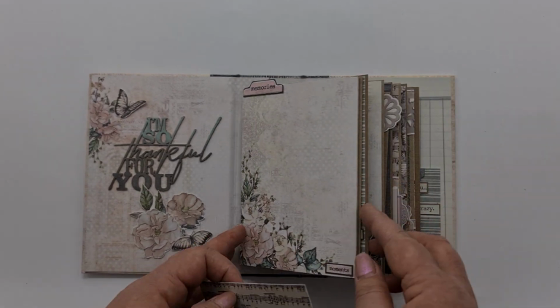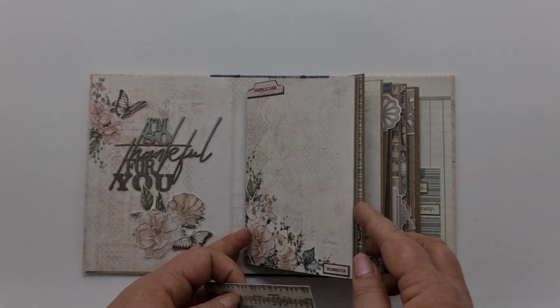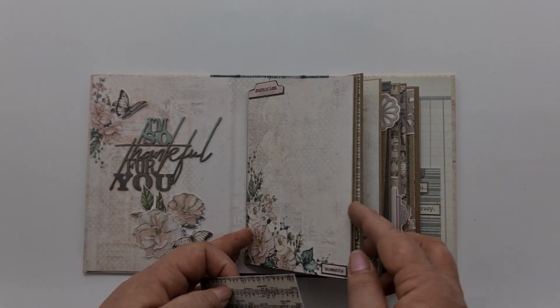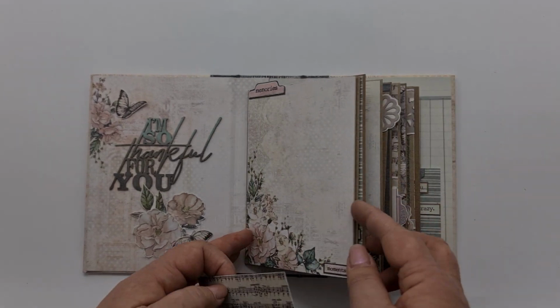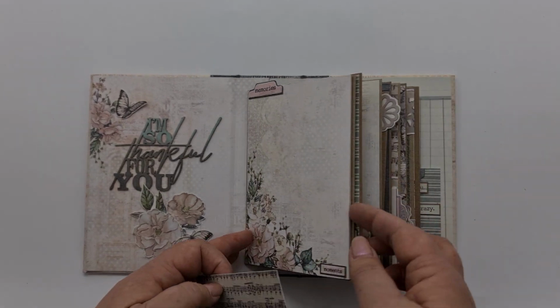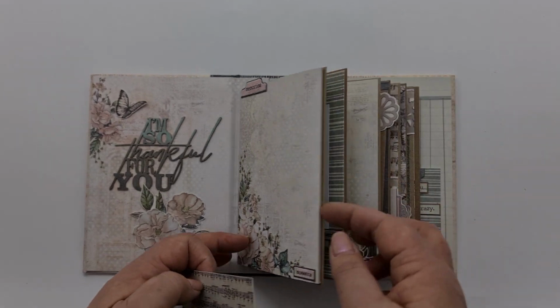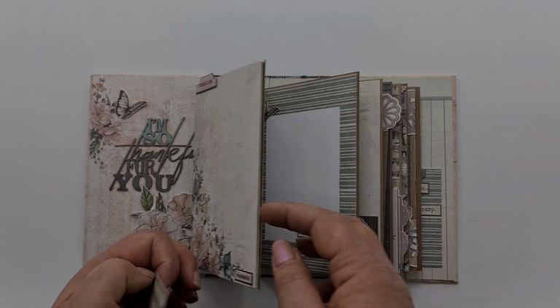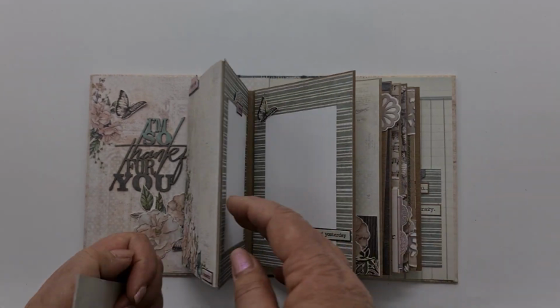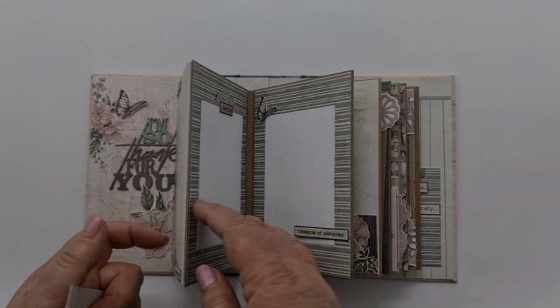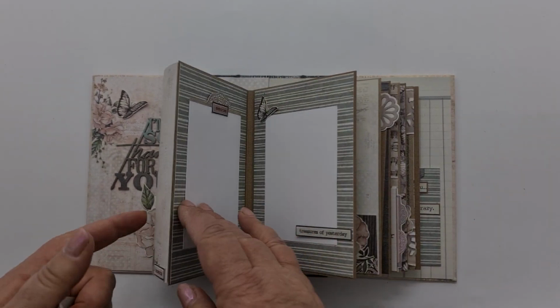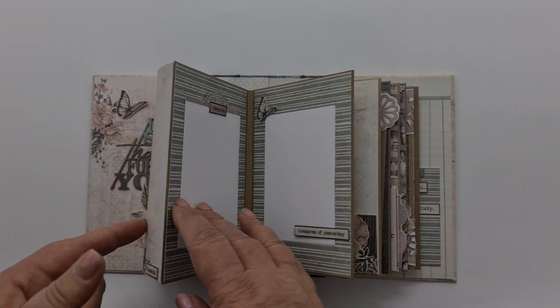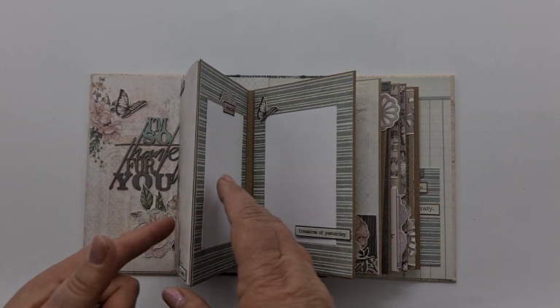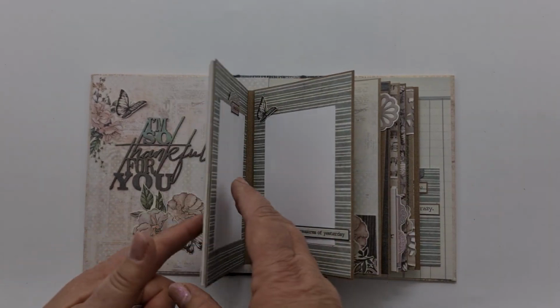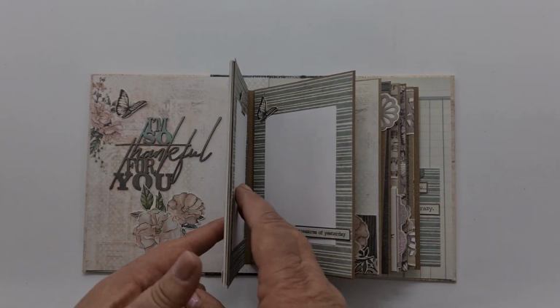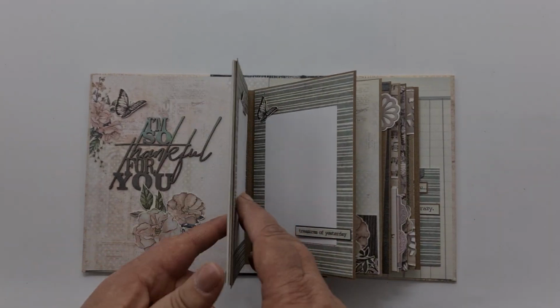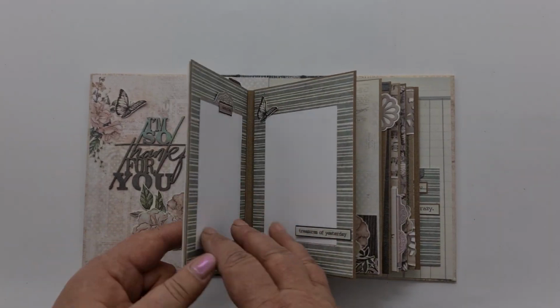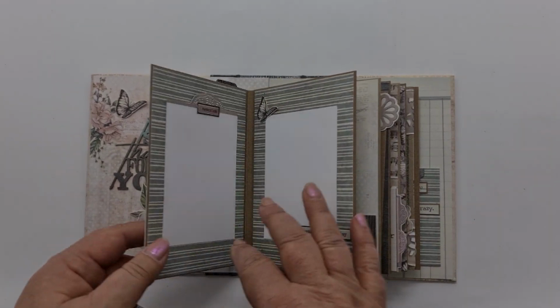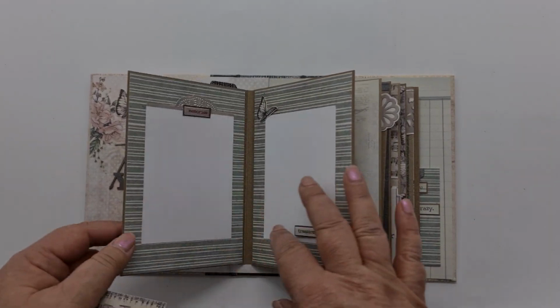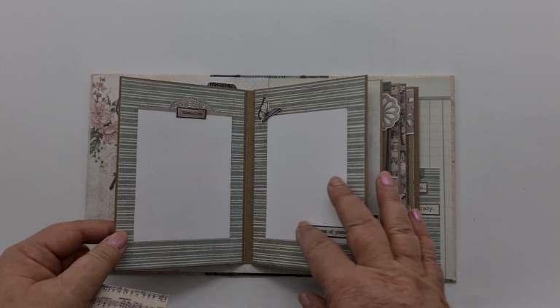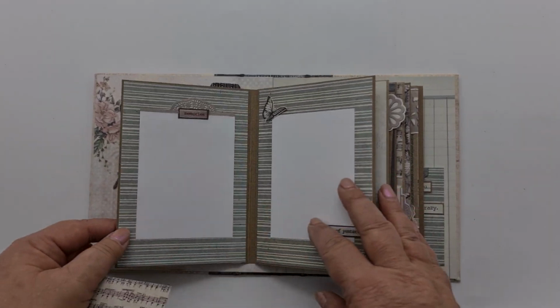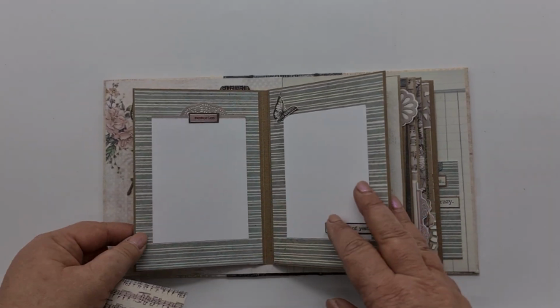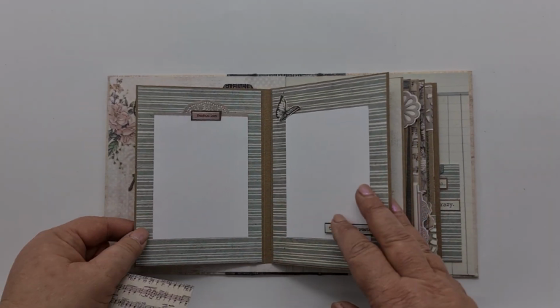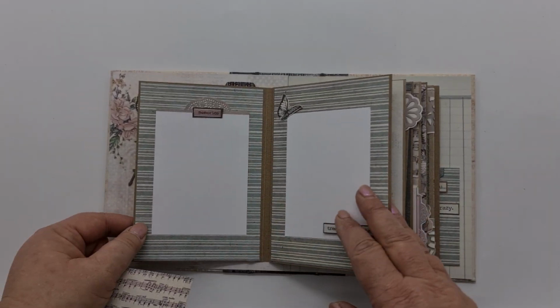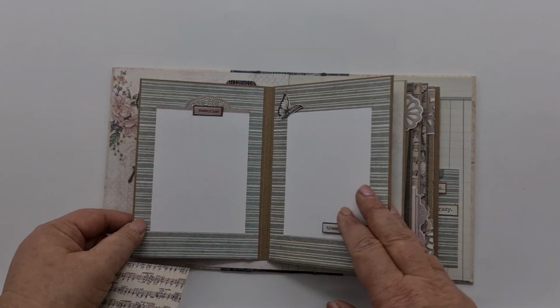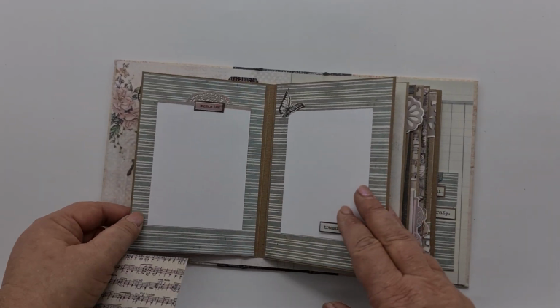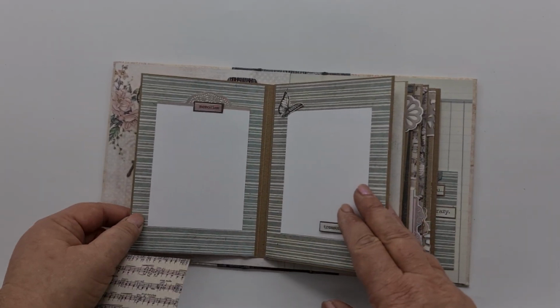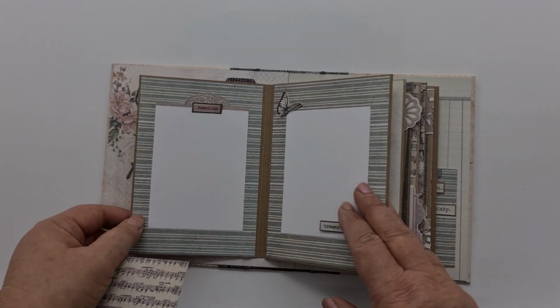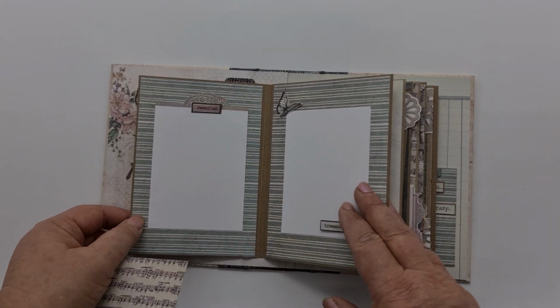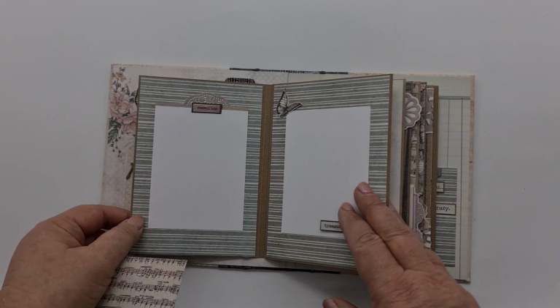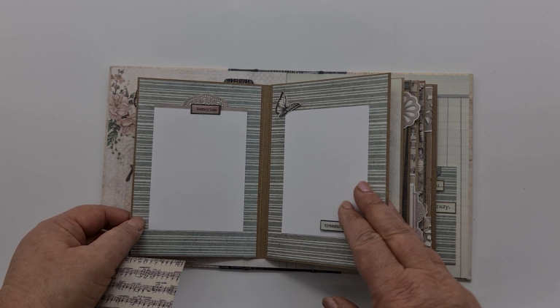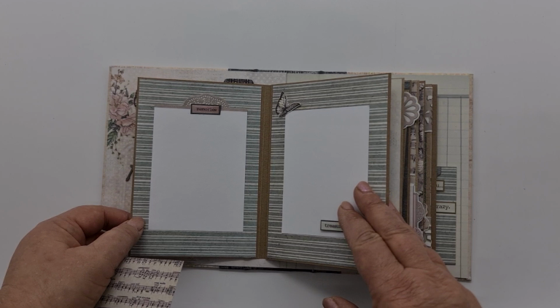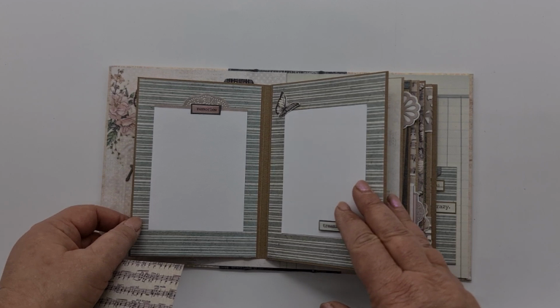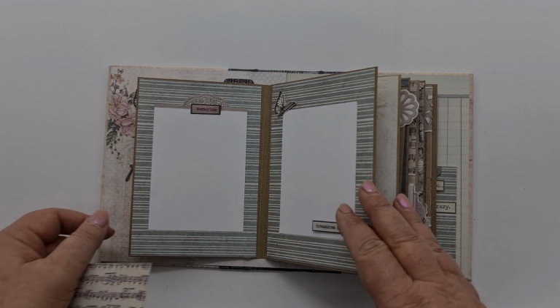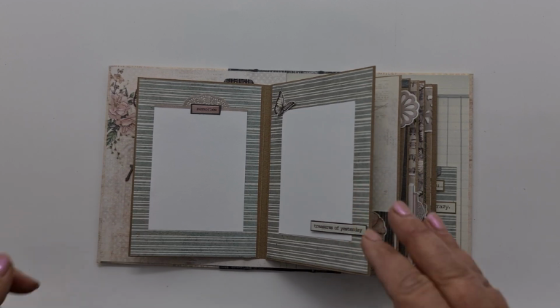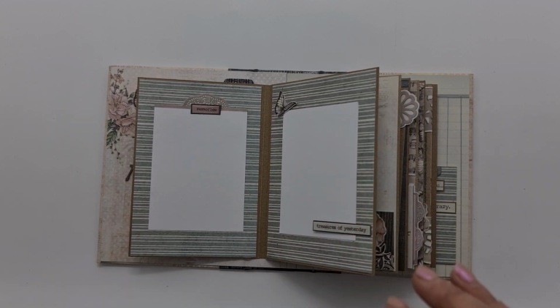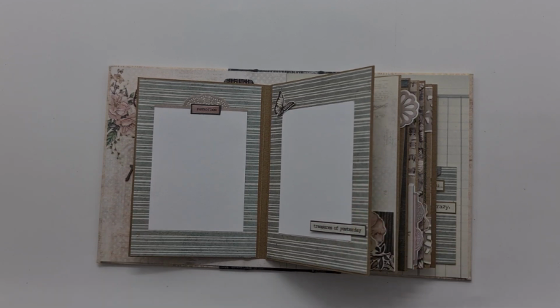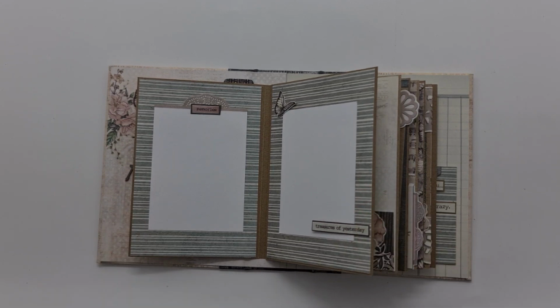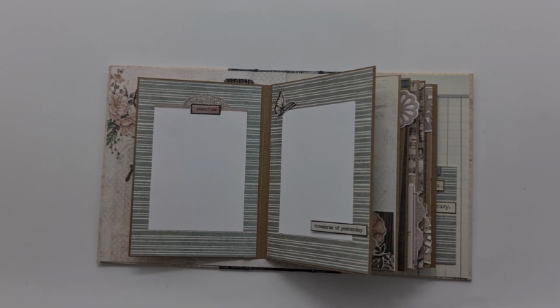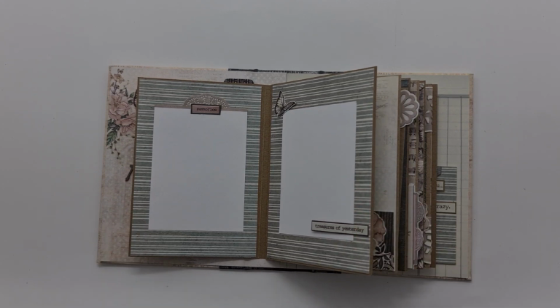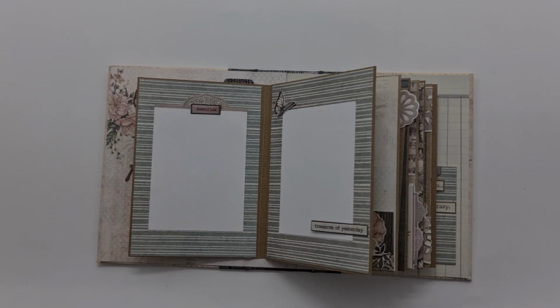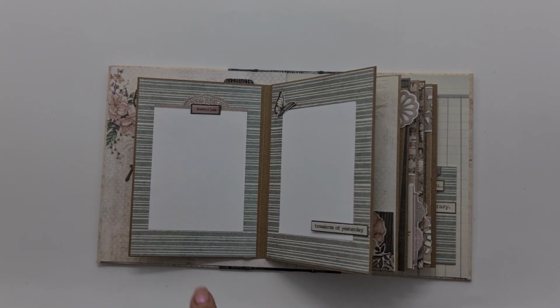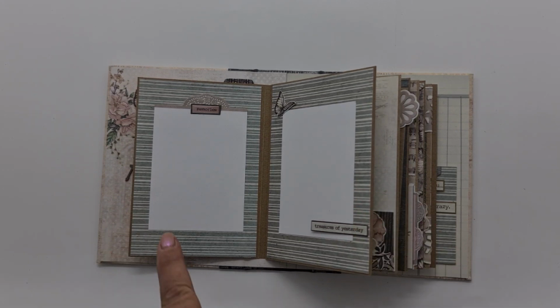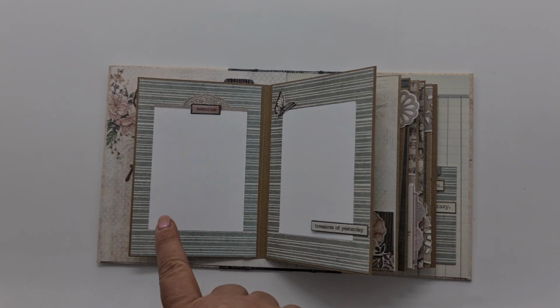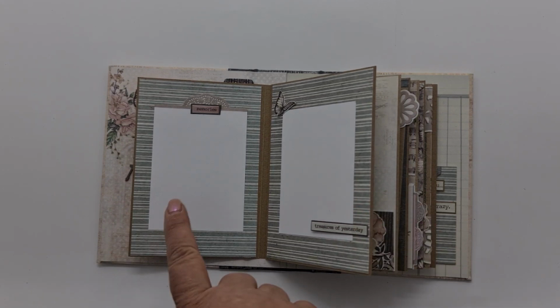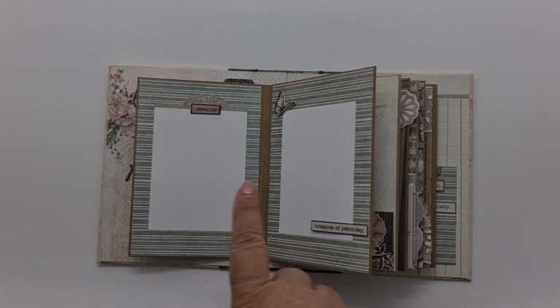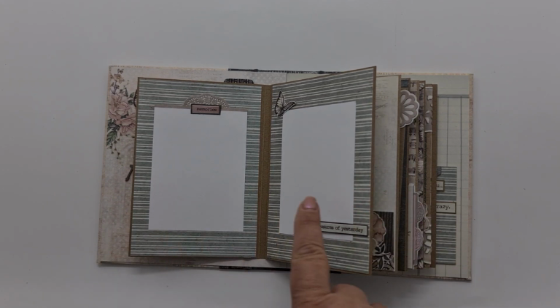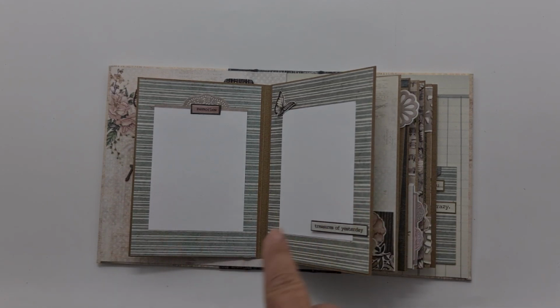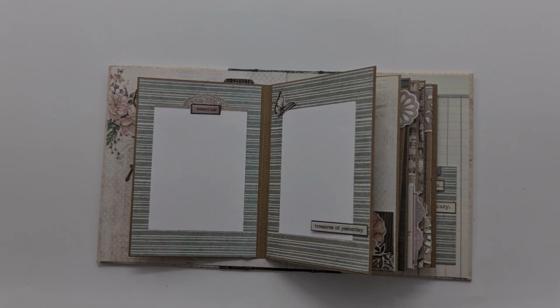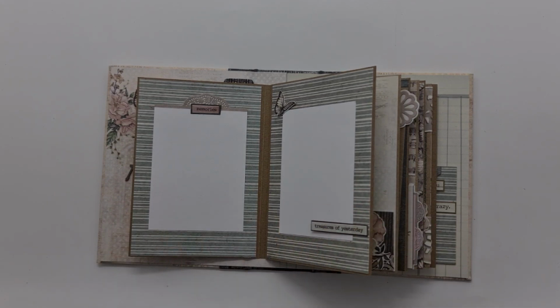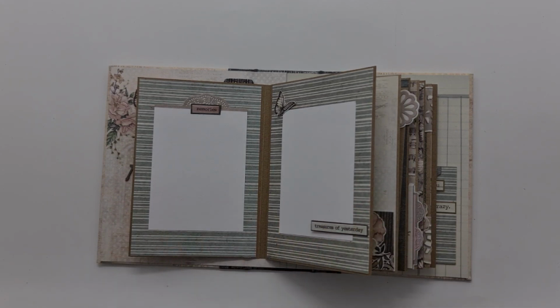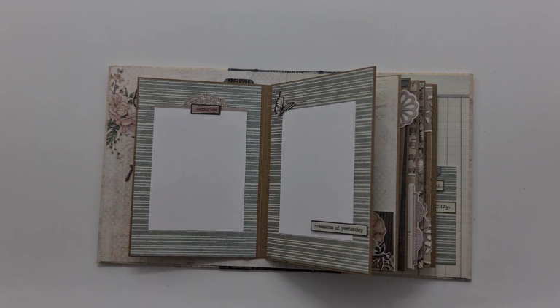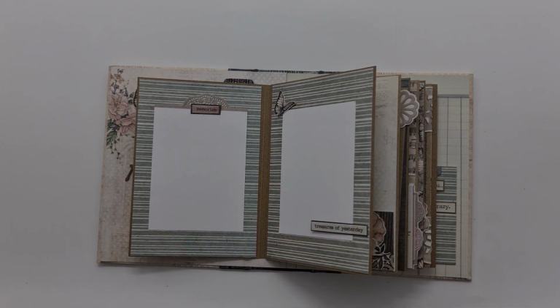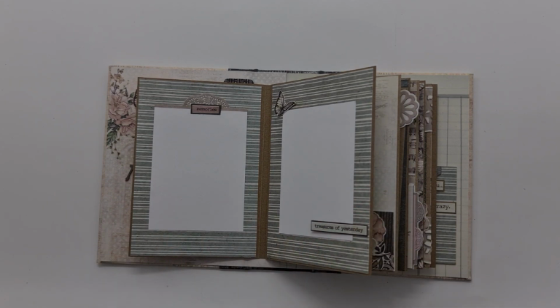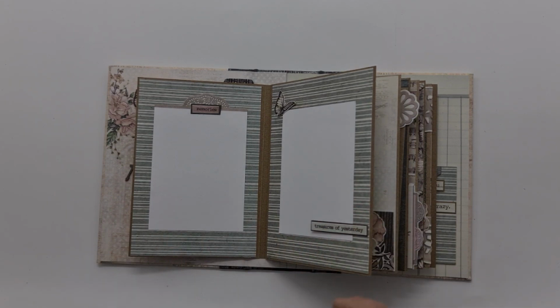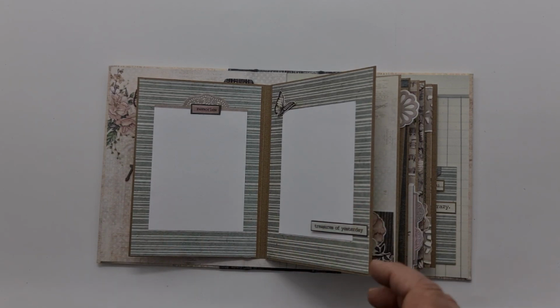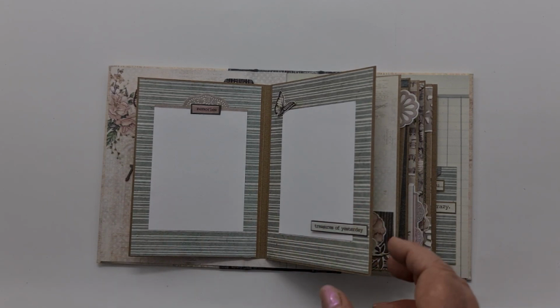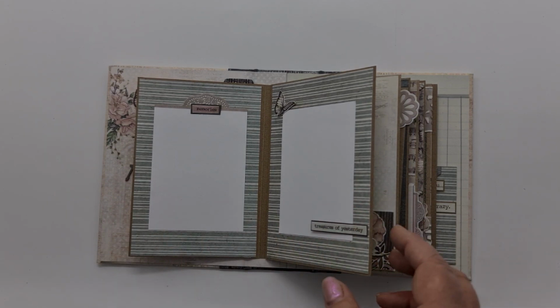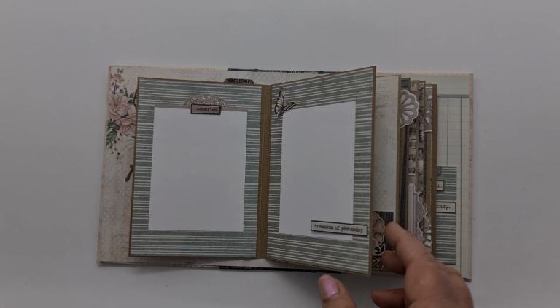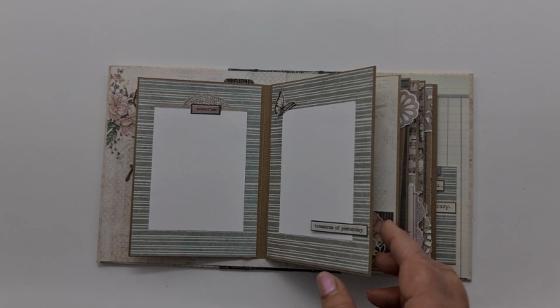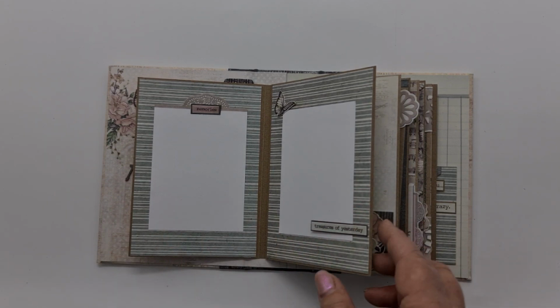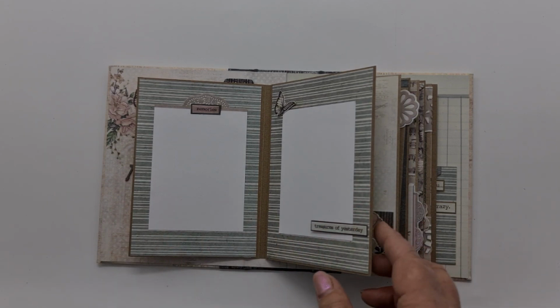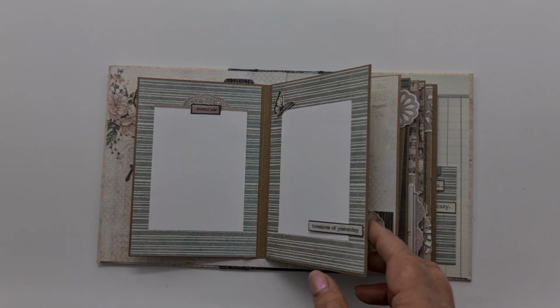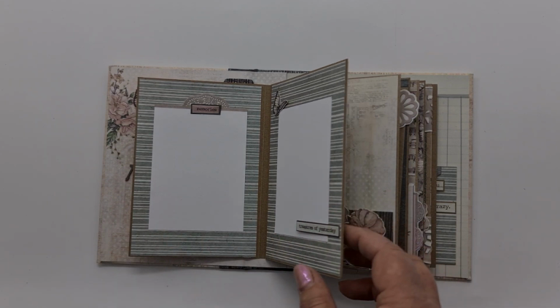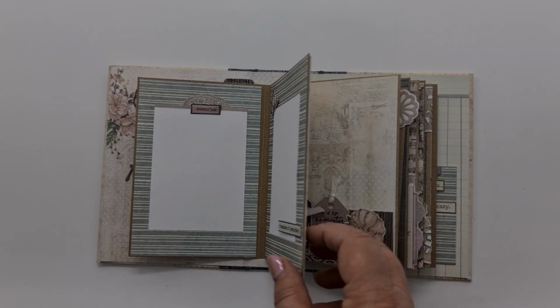Page two is quite a simple page — just got place for two photo mats.